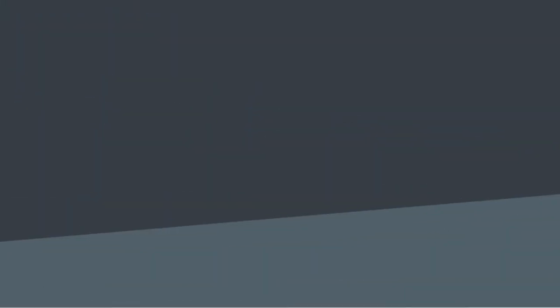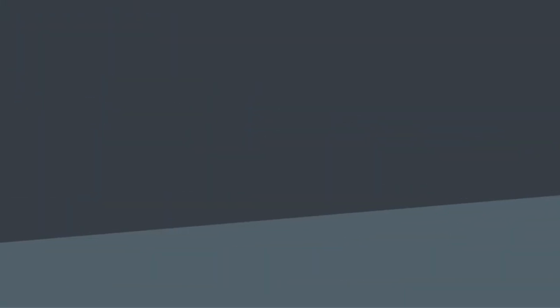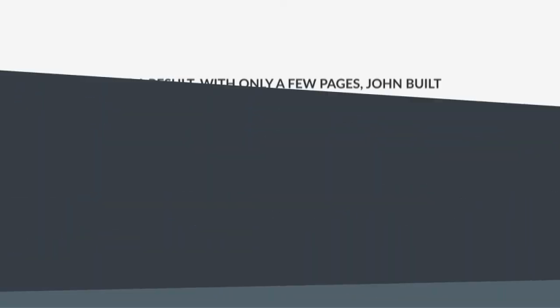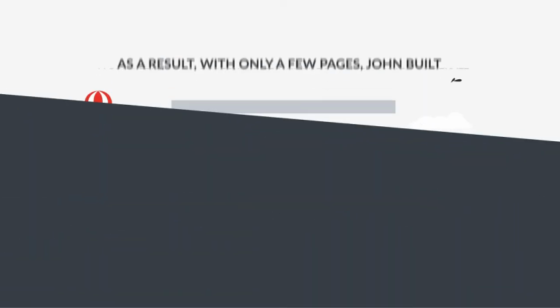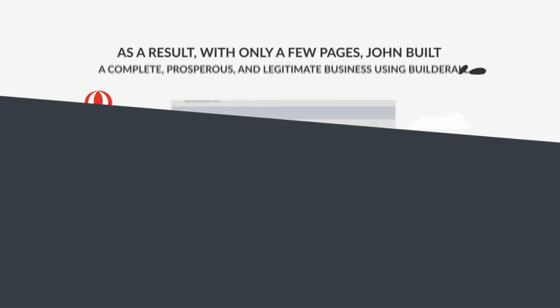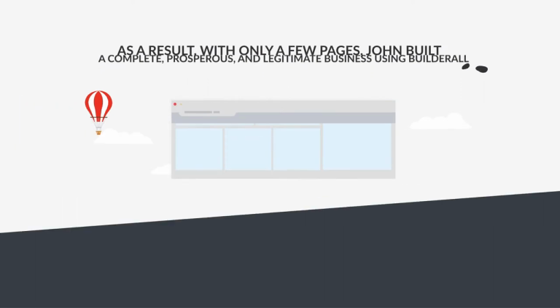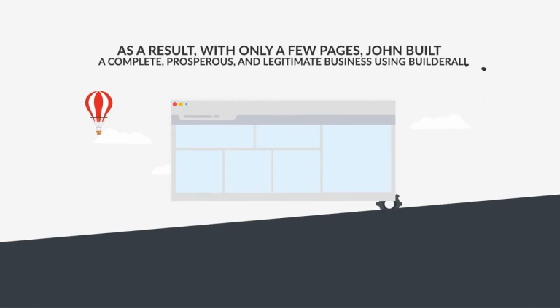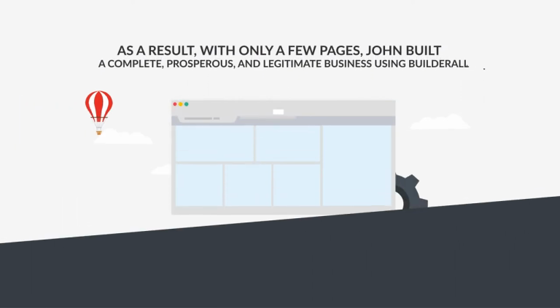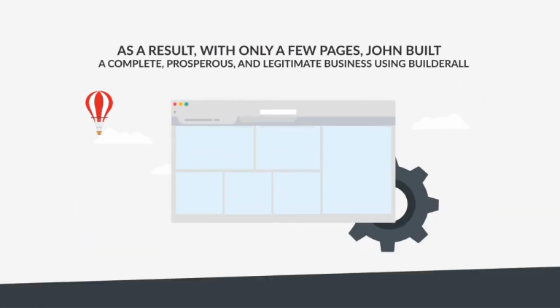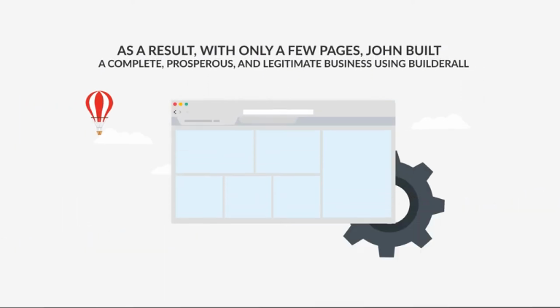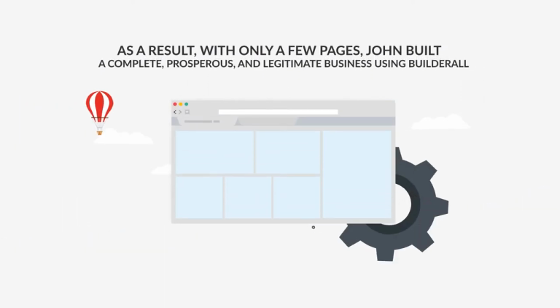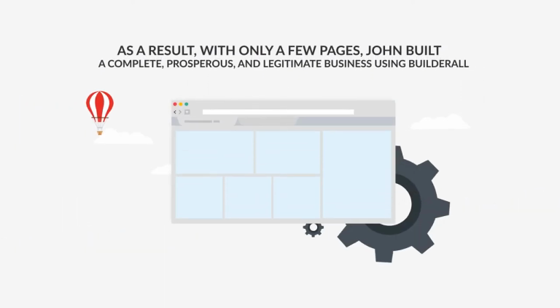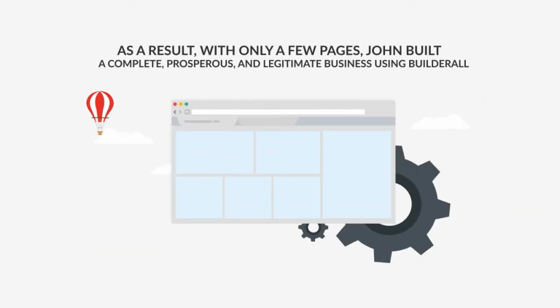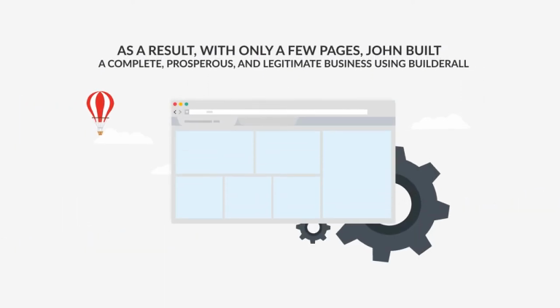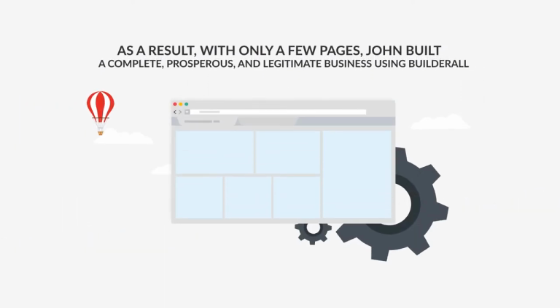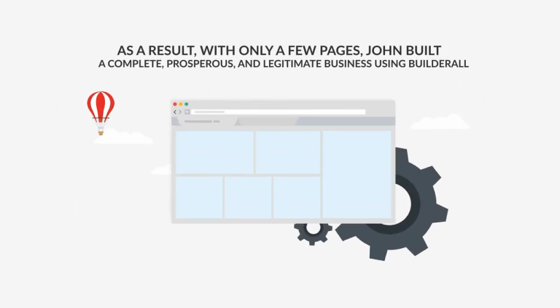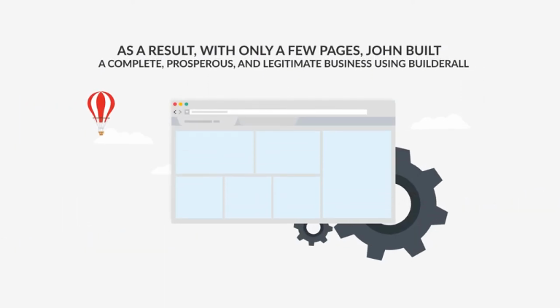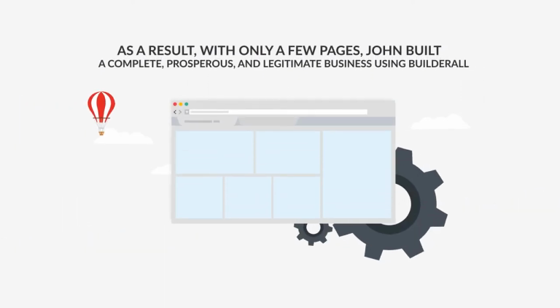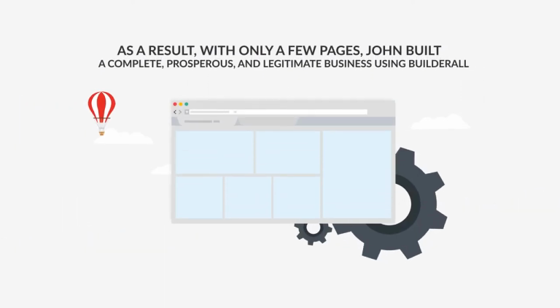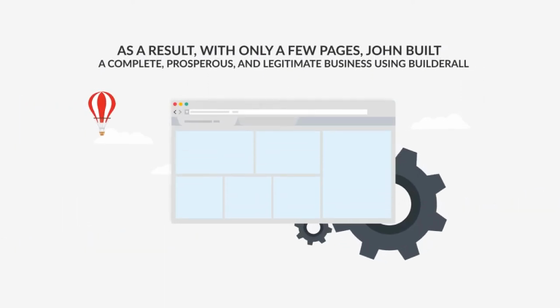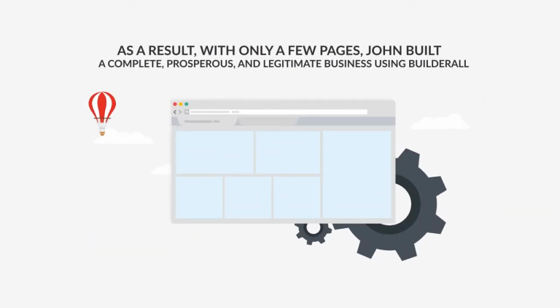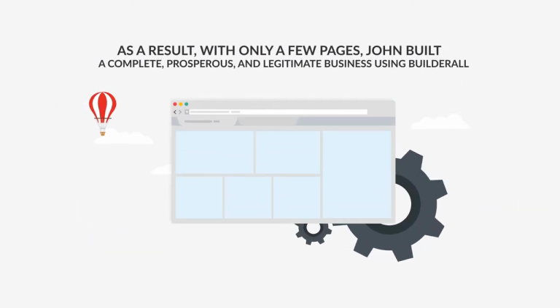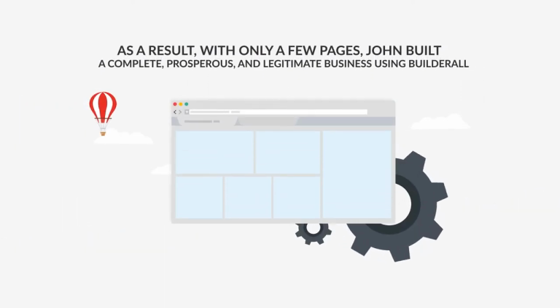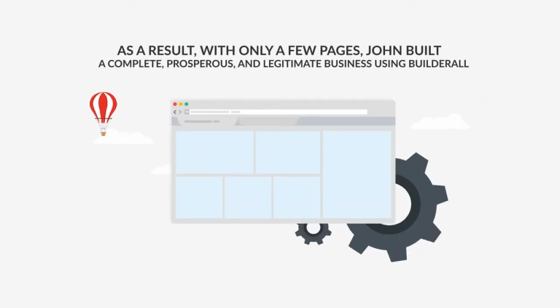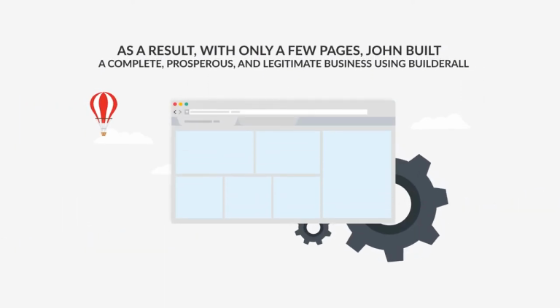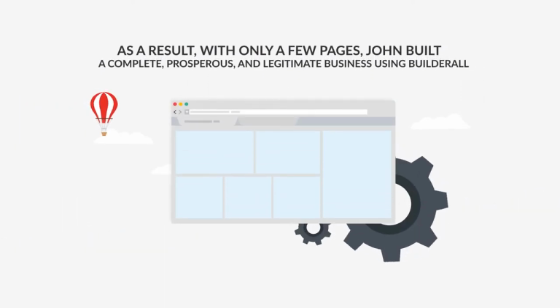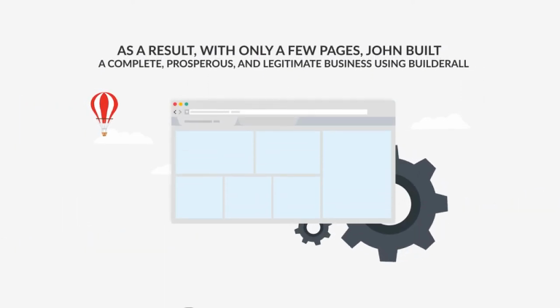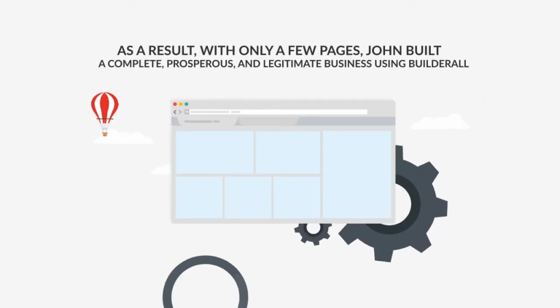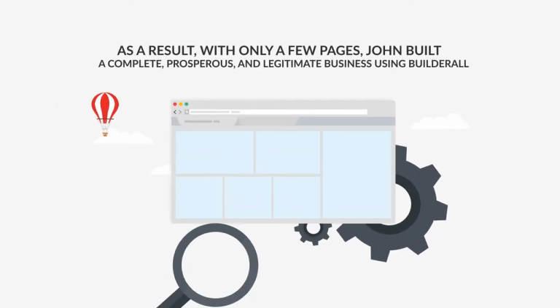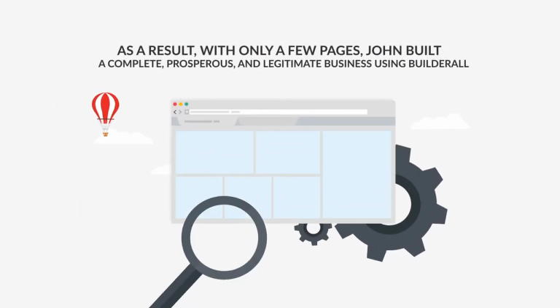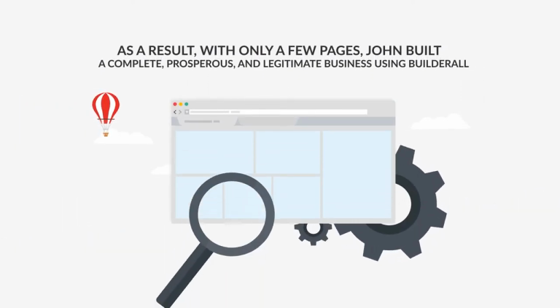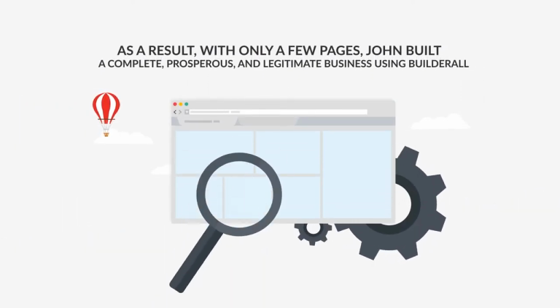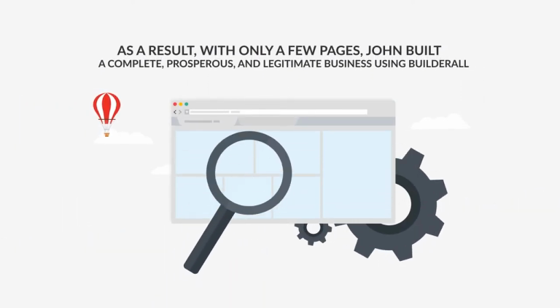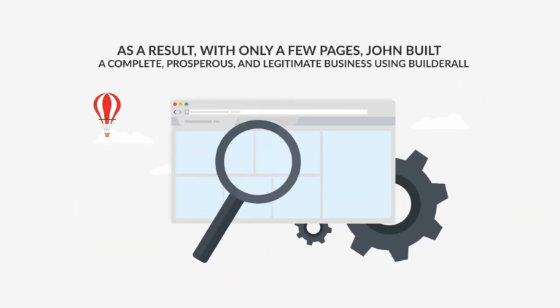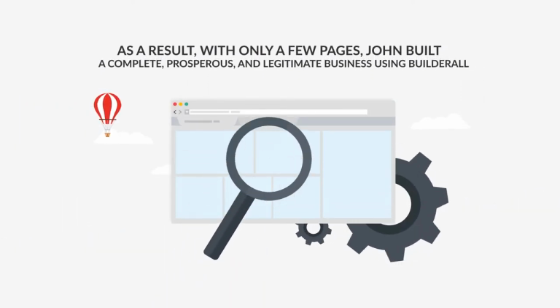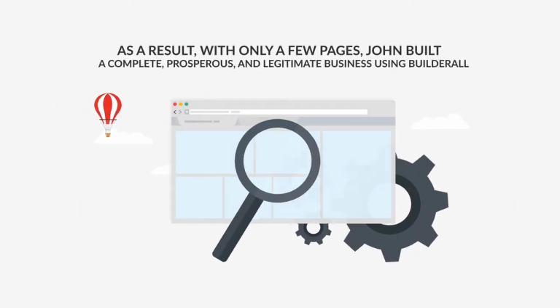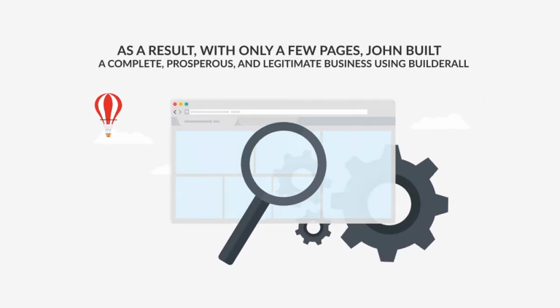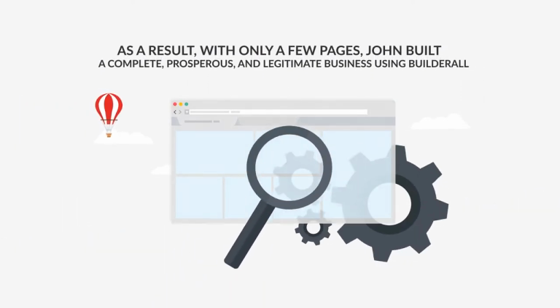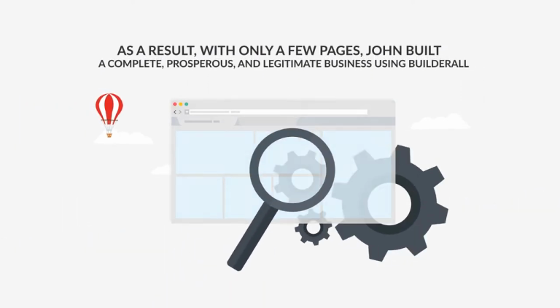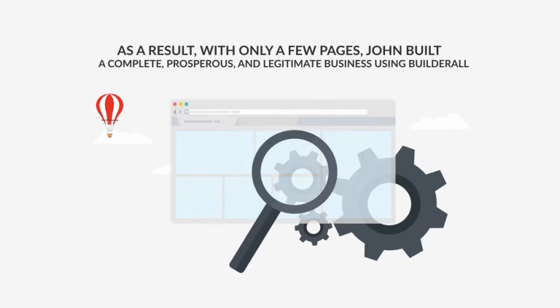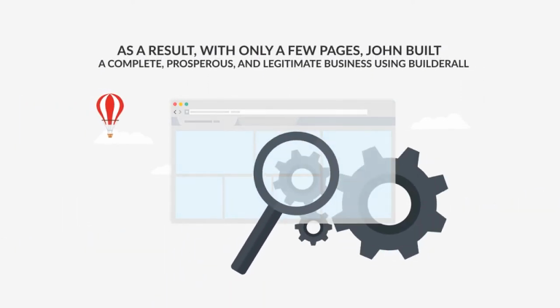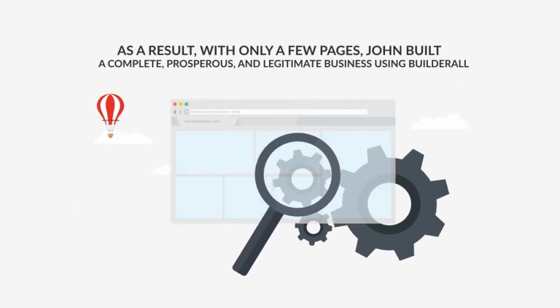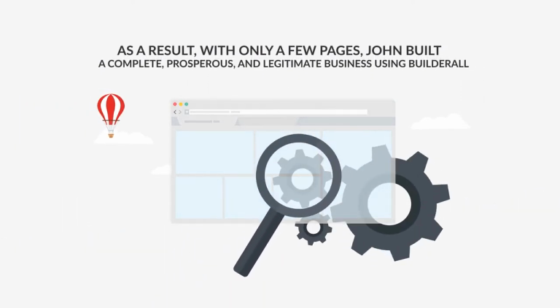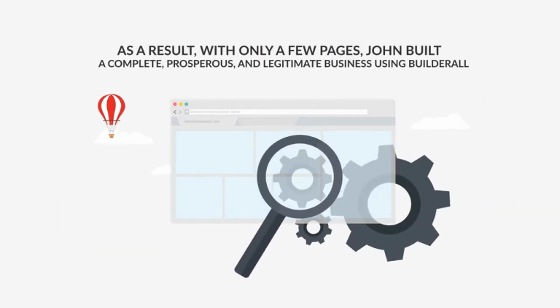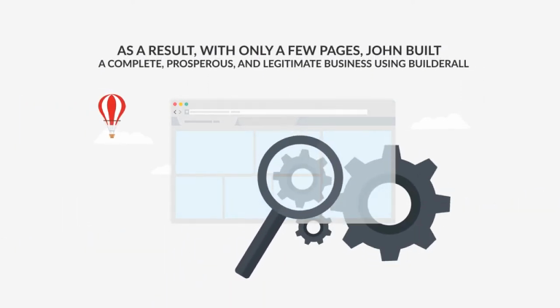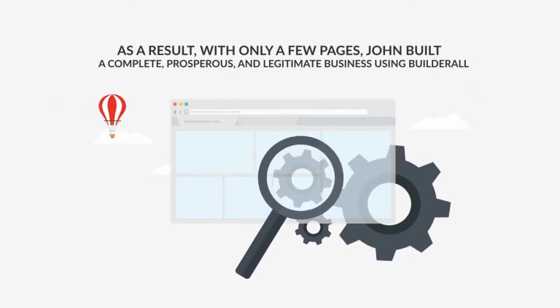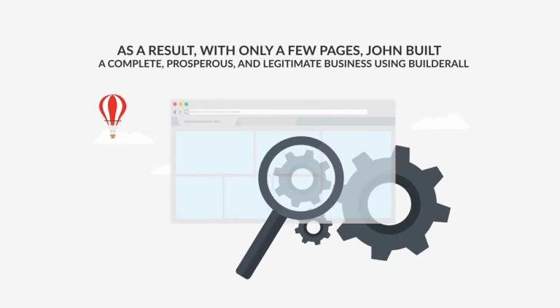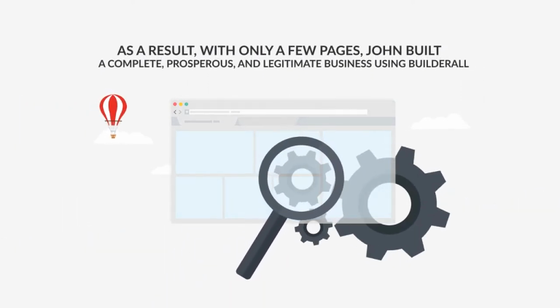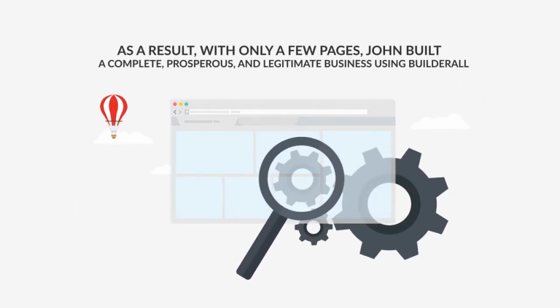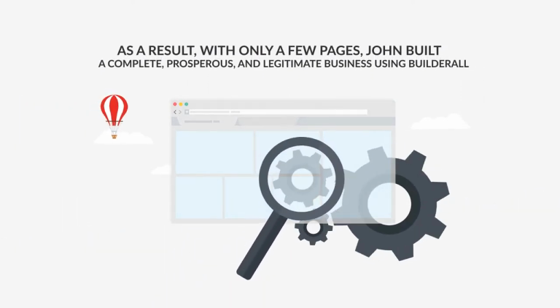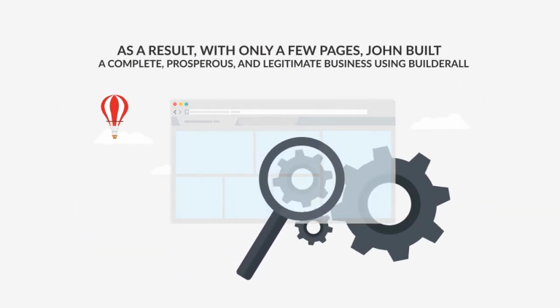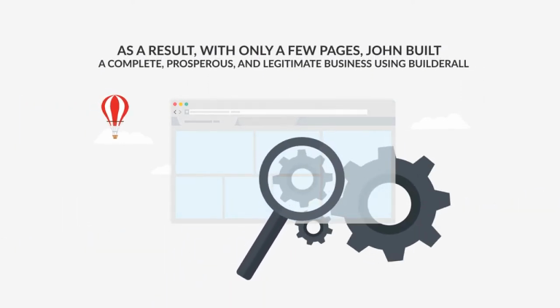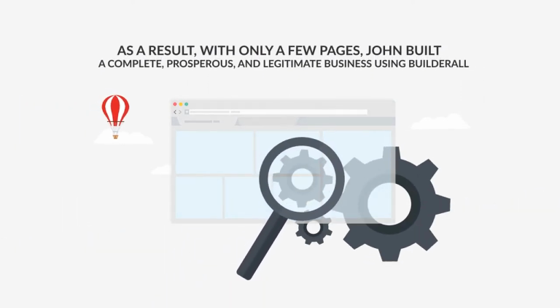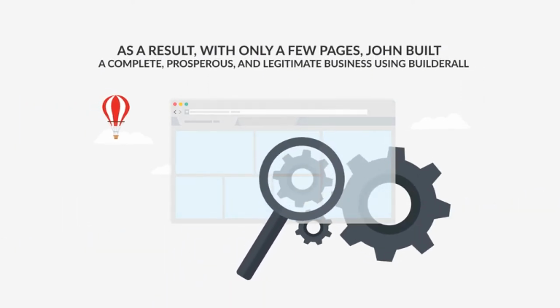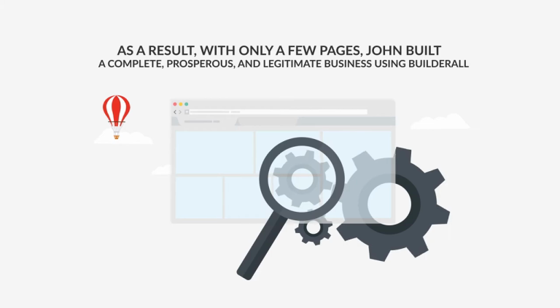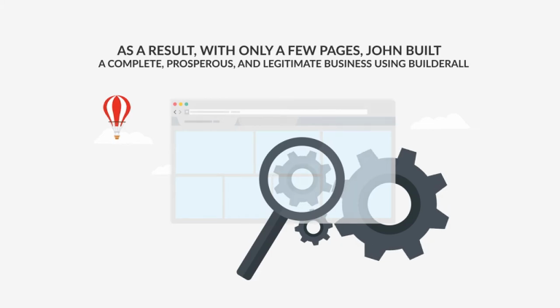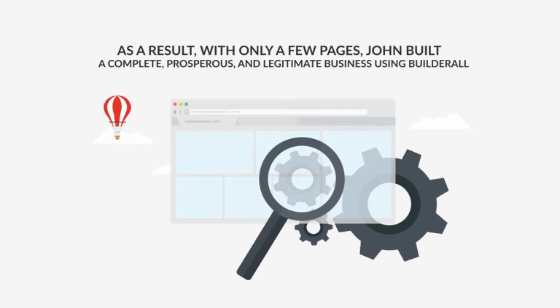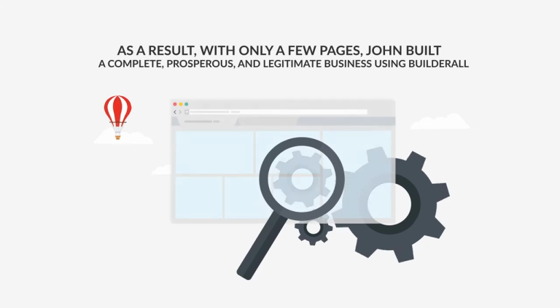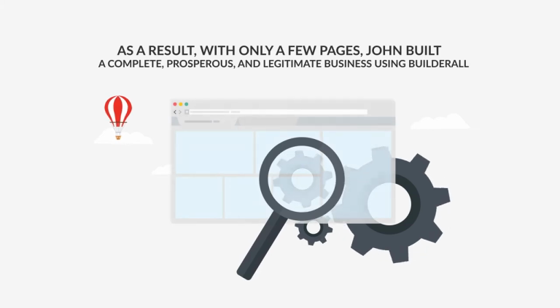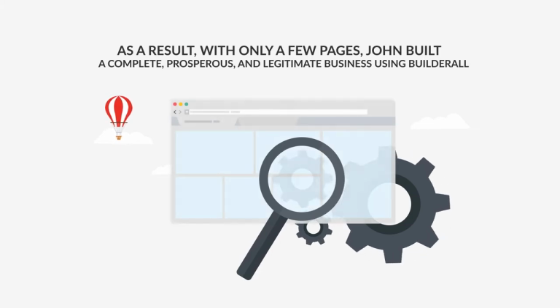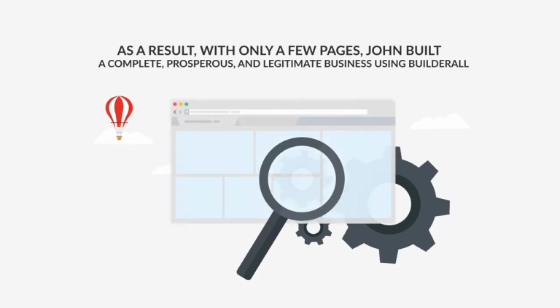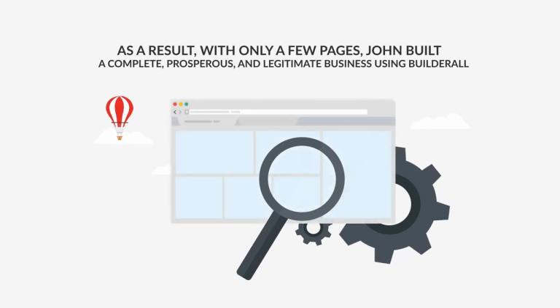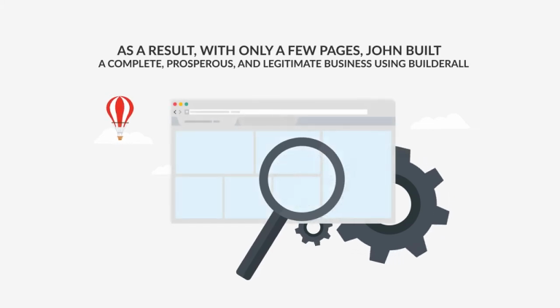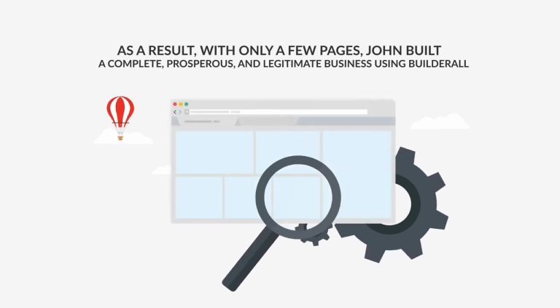As a result, with only a few pages, John built a complete, prosperous, and legitimate business using Builderall.